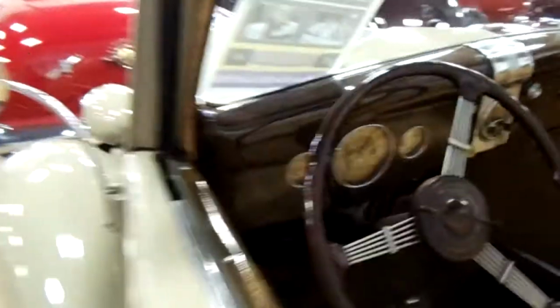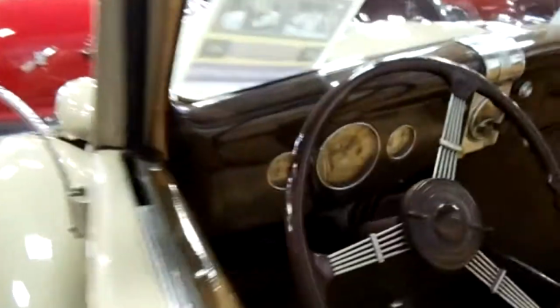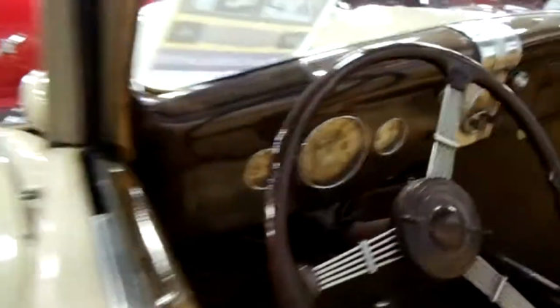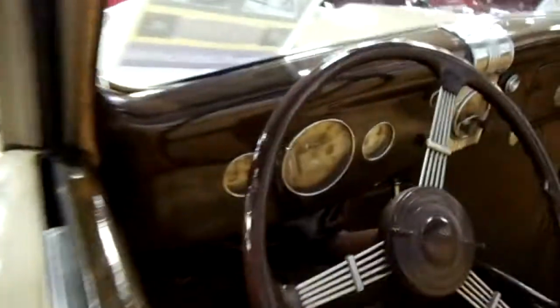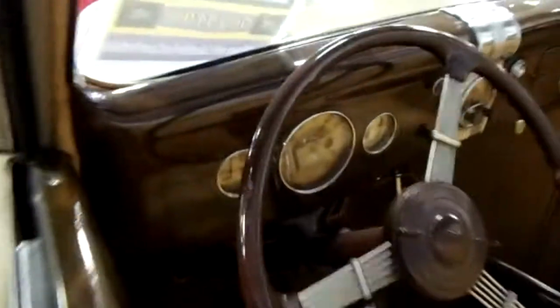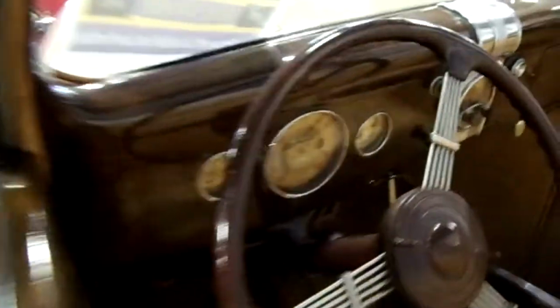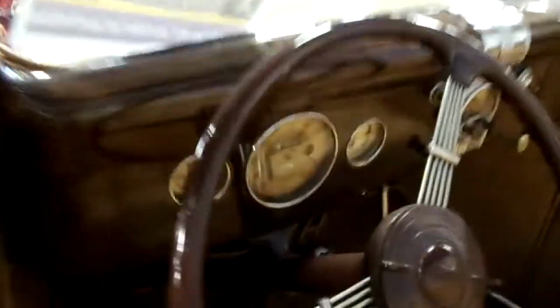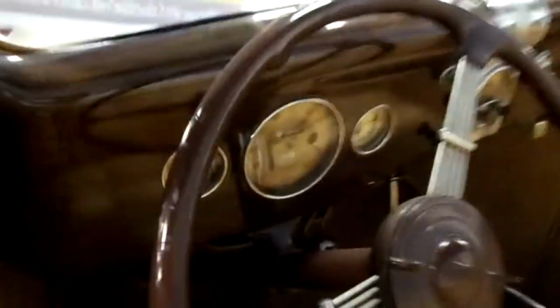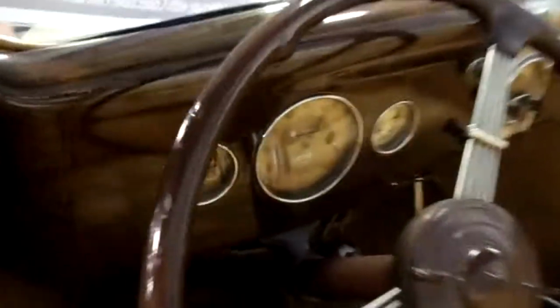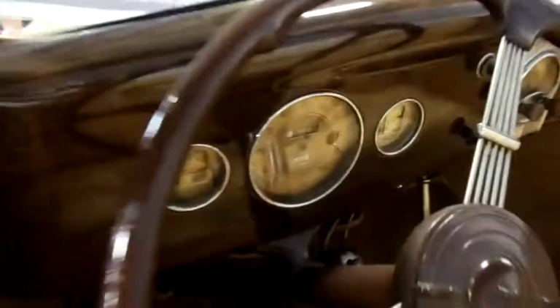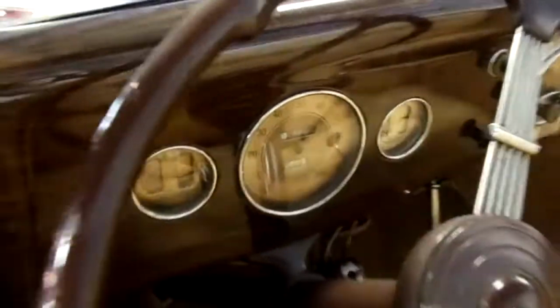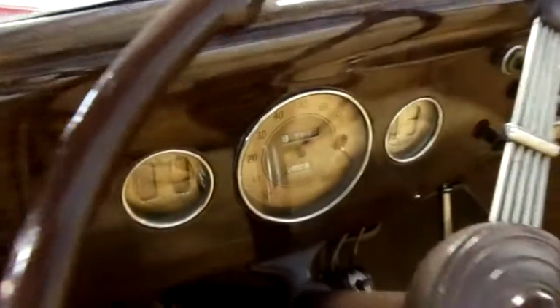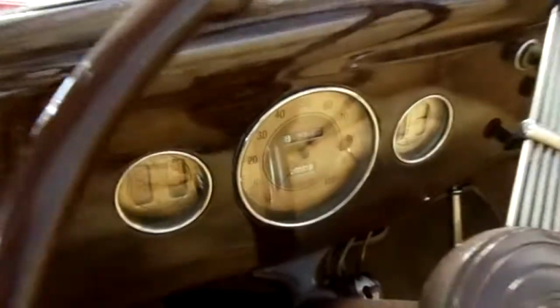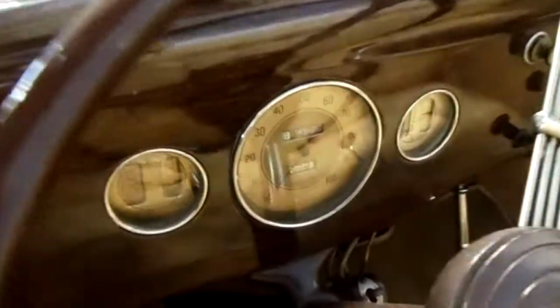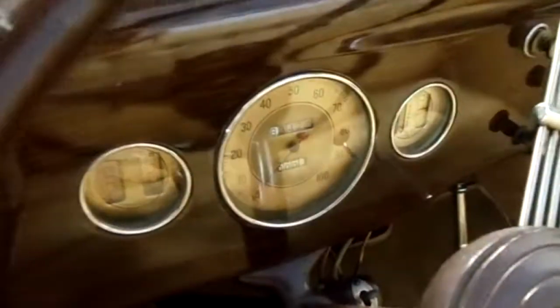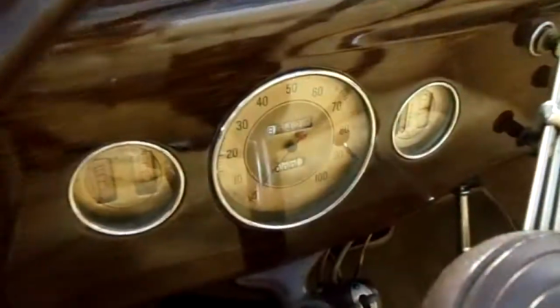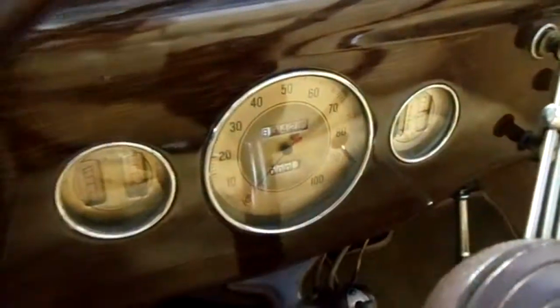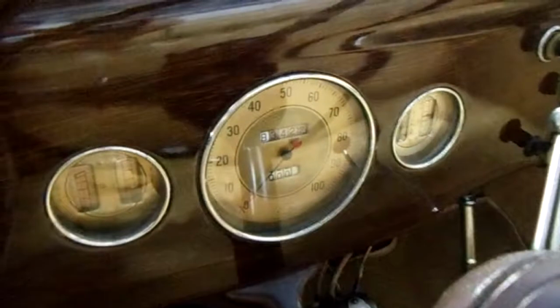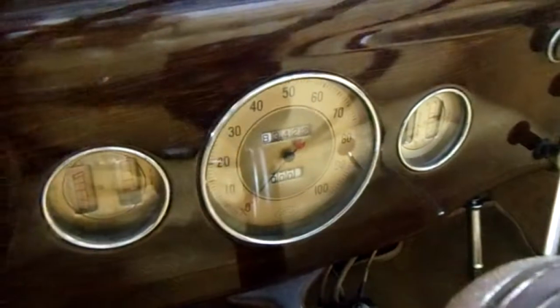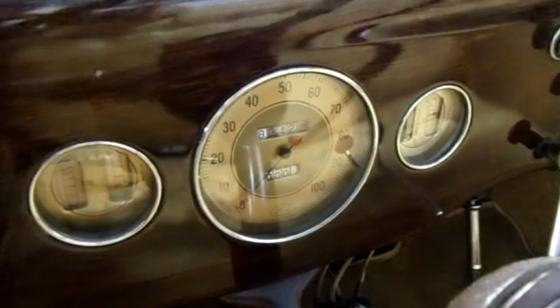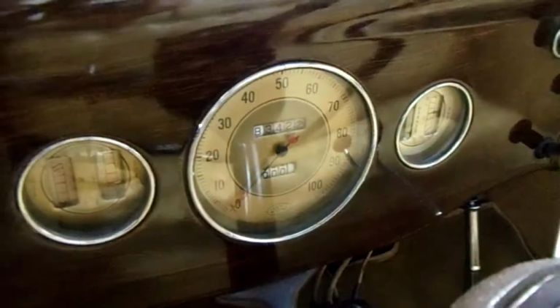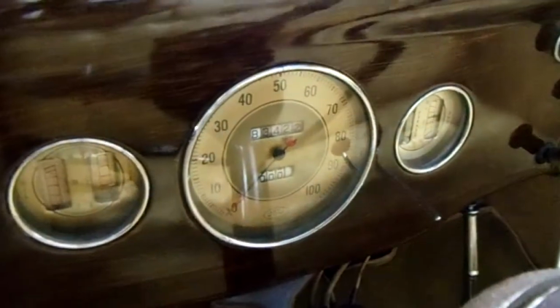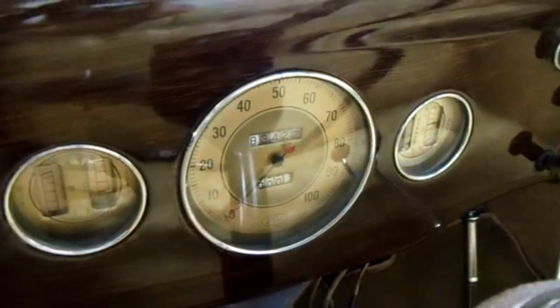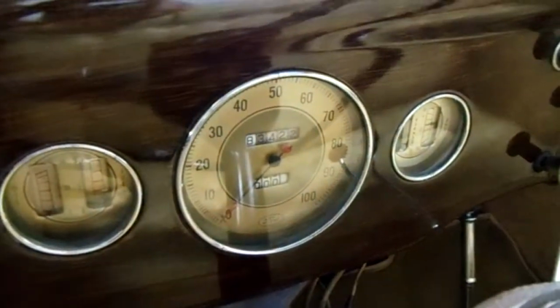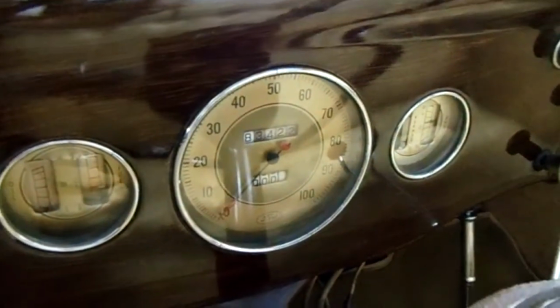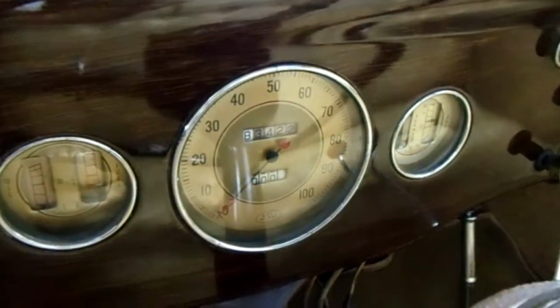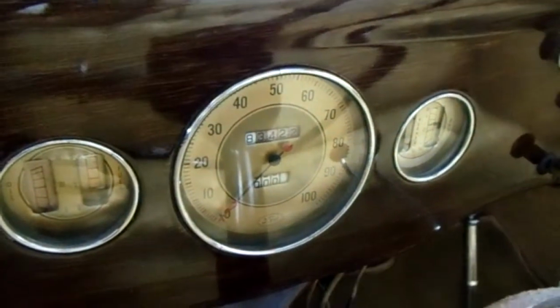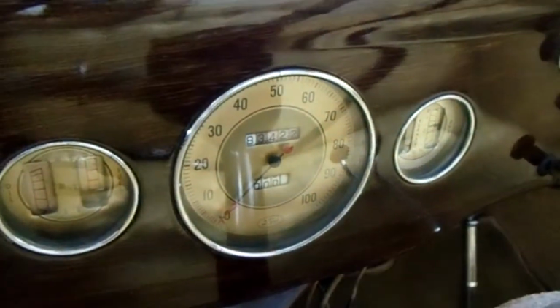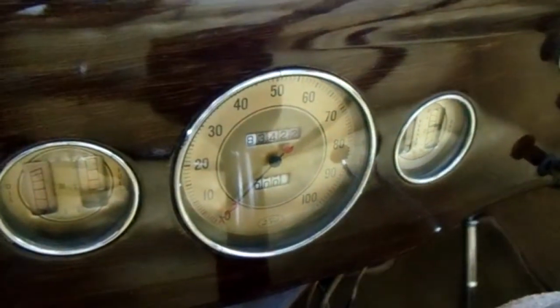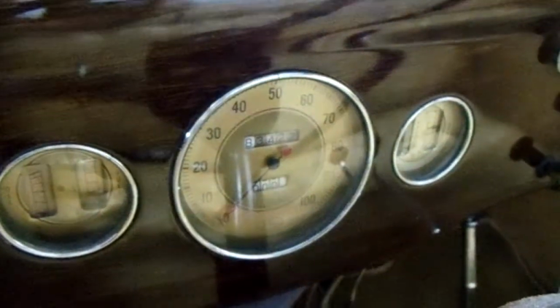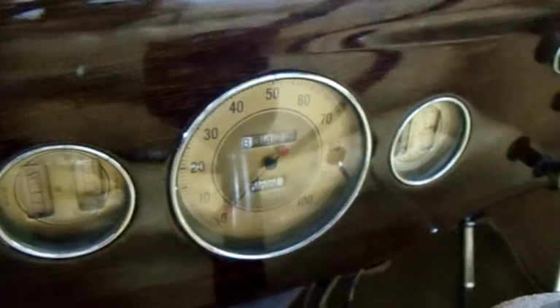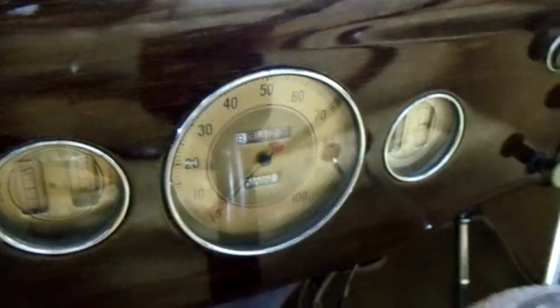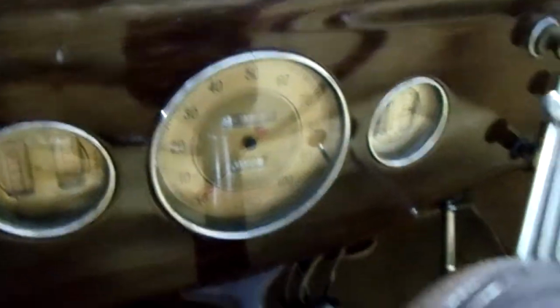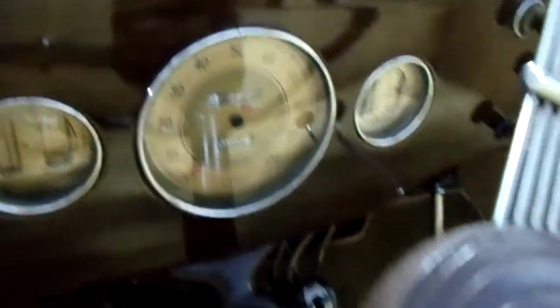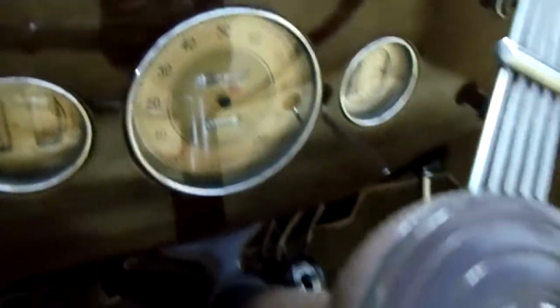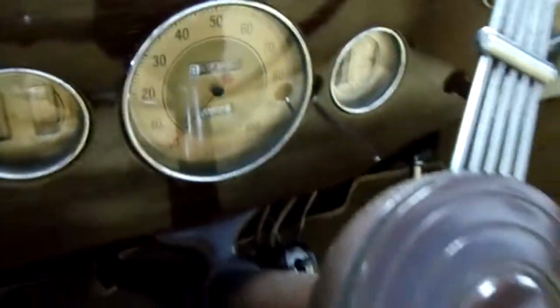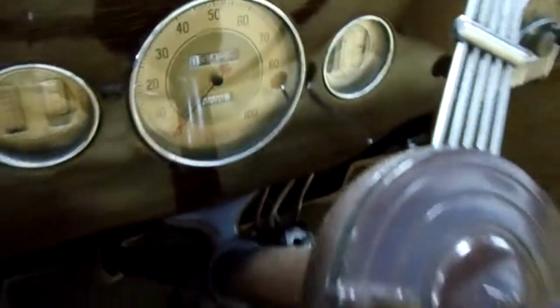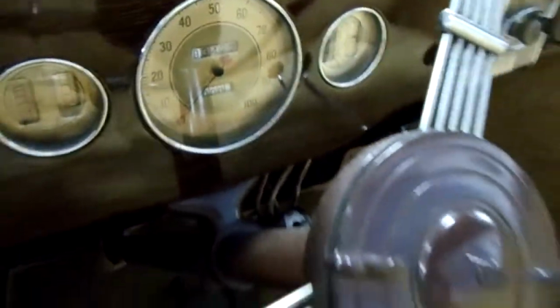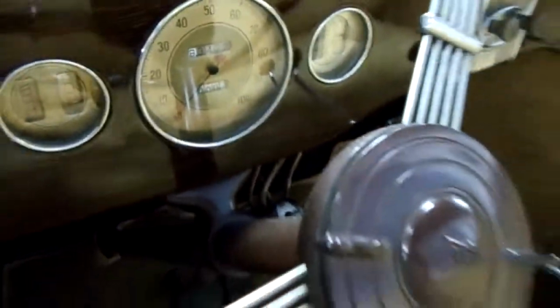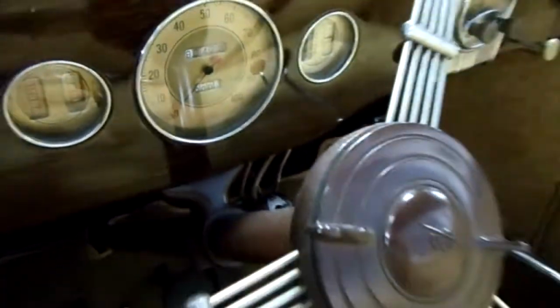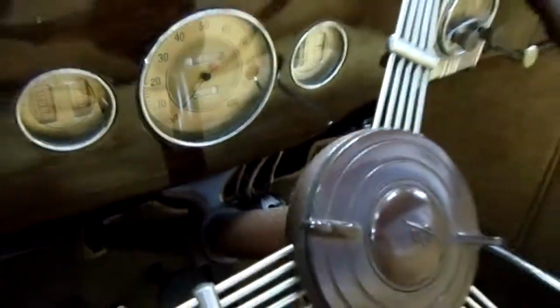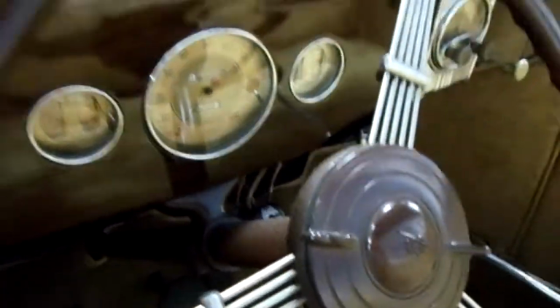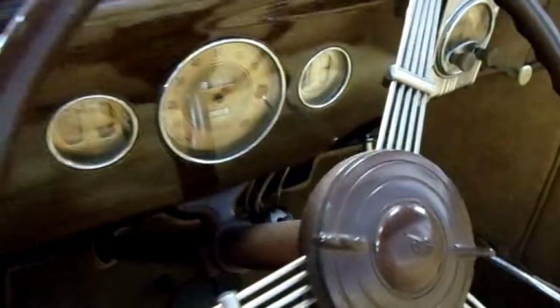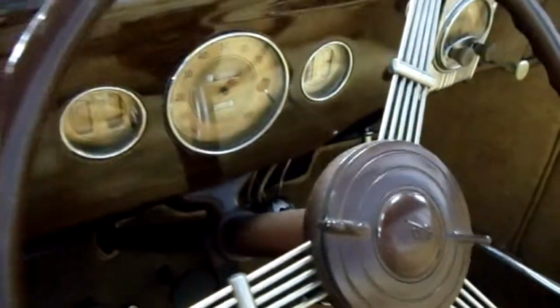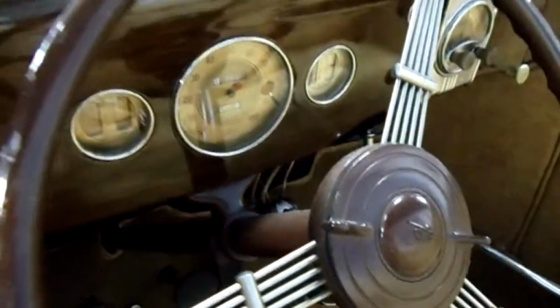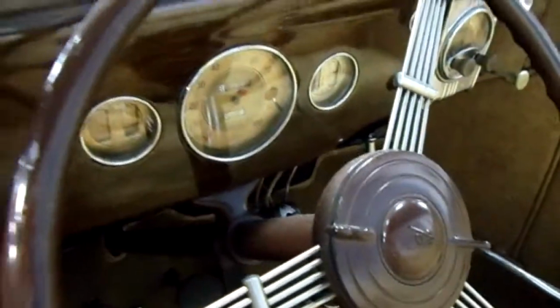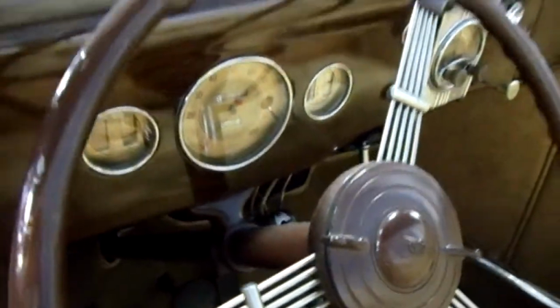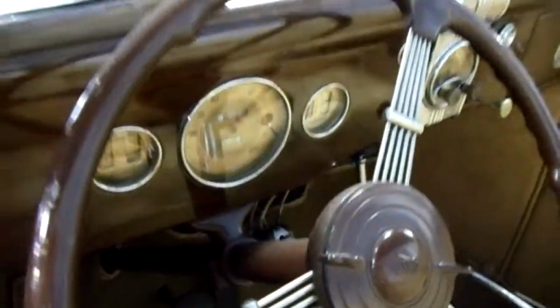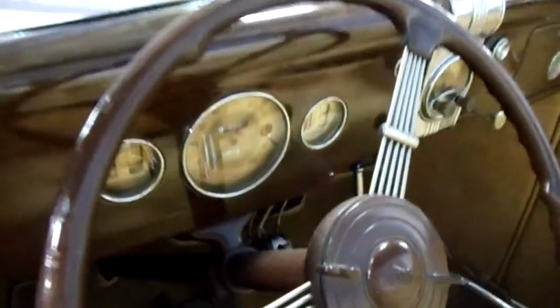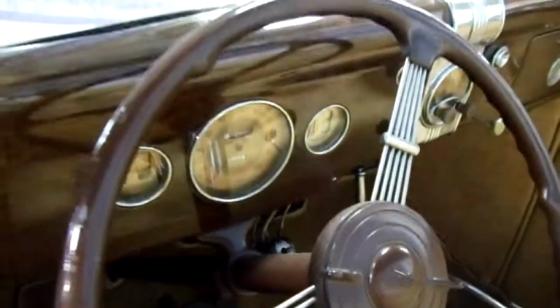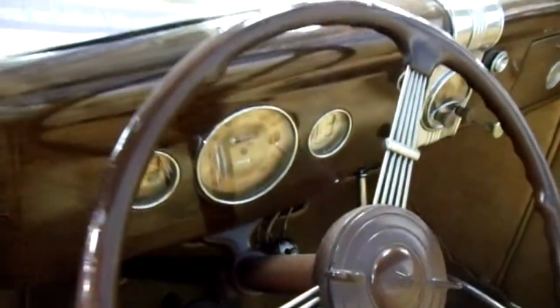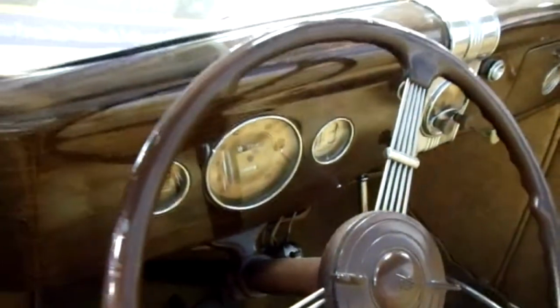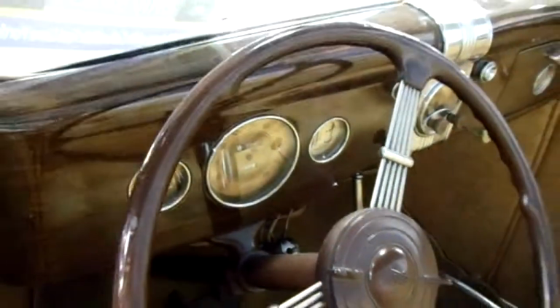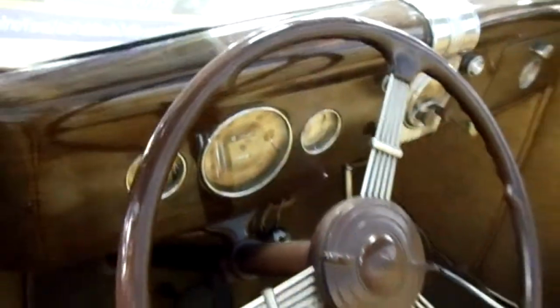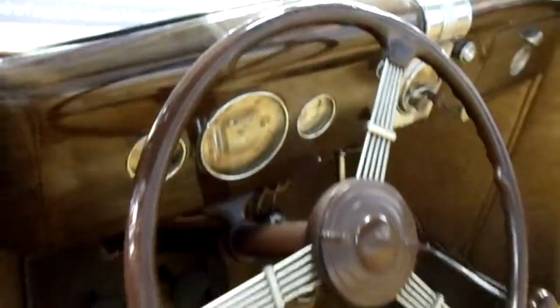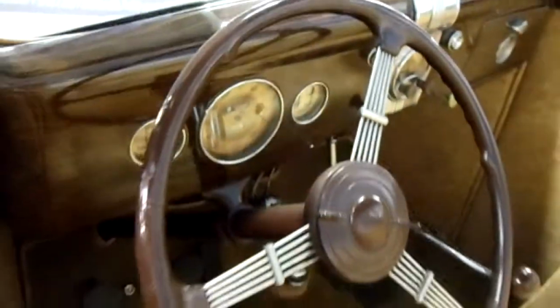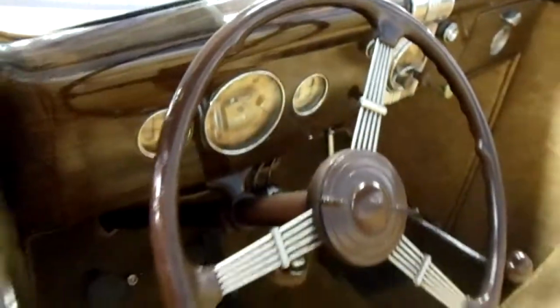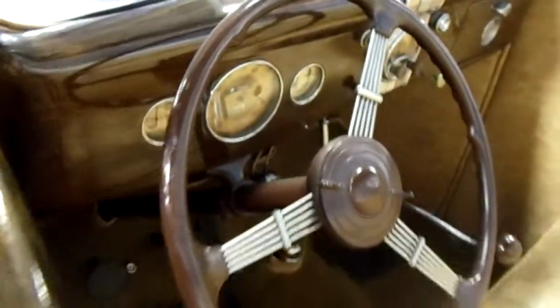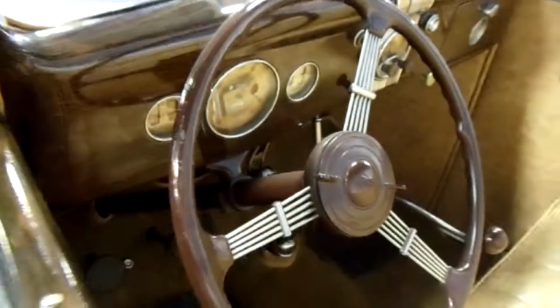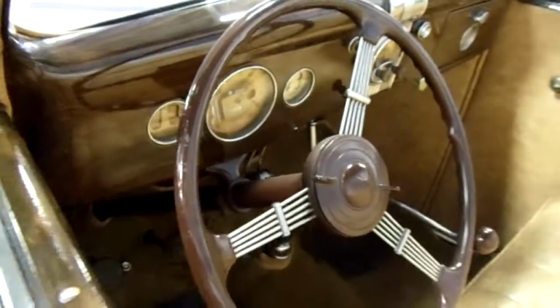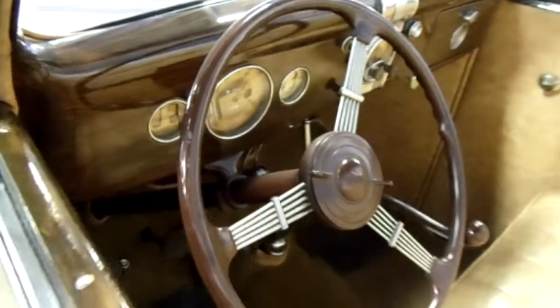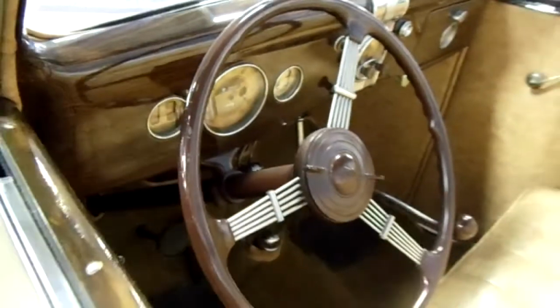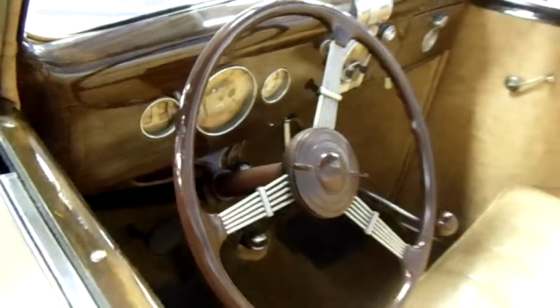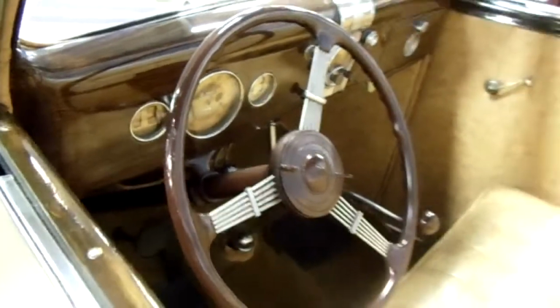Let's take a look at the dashboard here. I really like that dash and wheel — that's awesome.